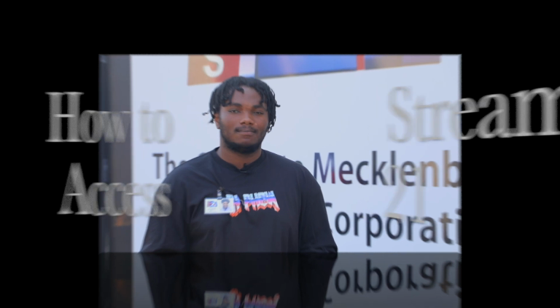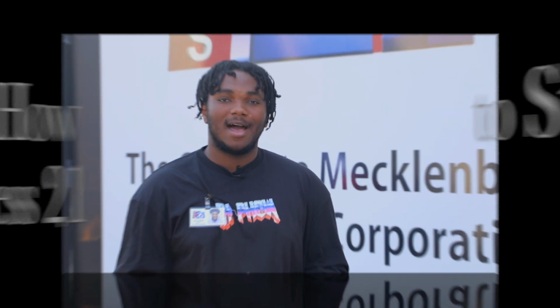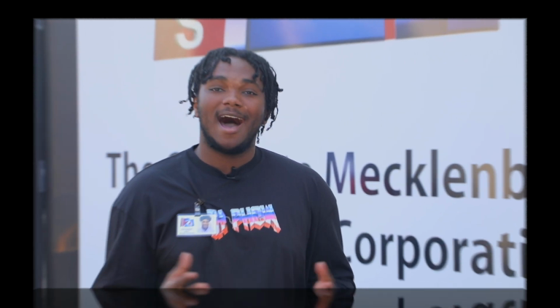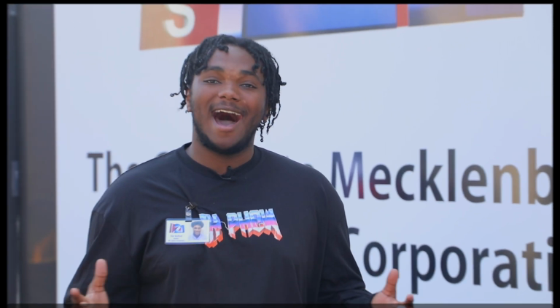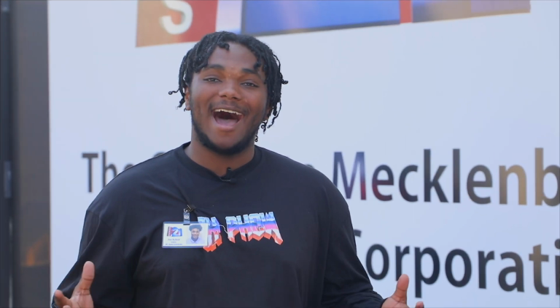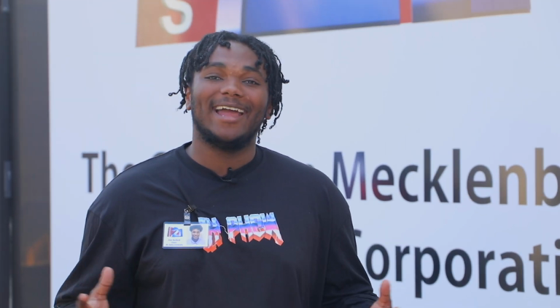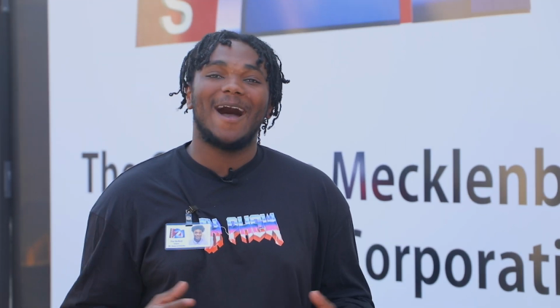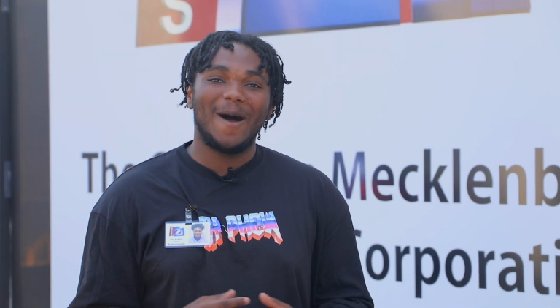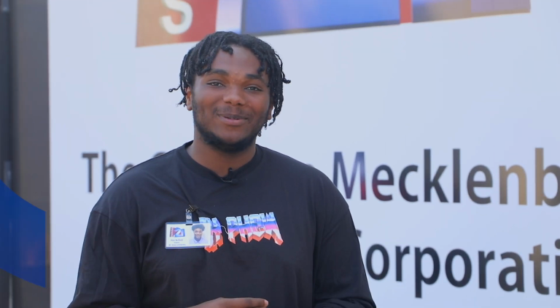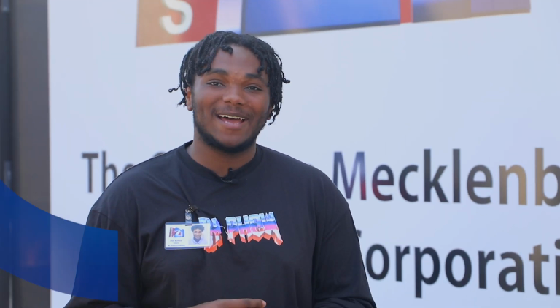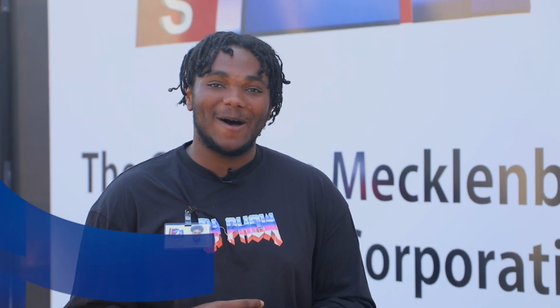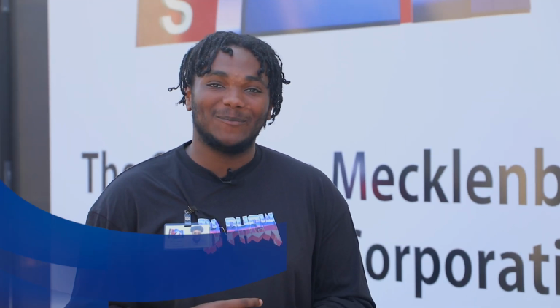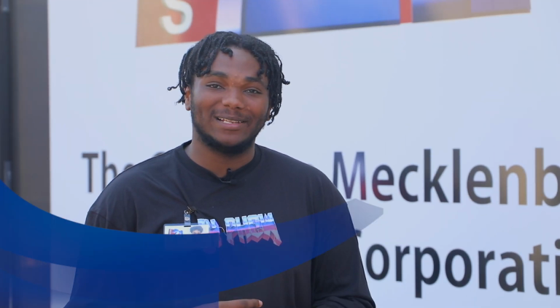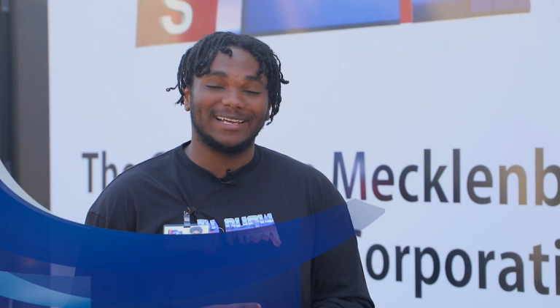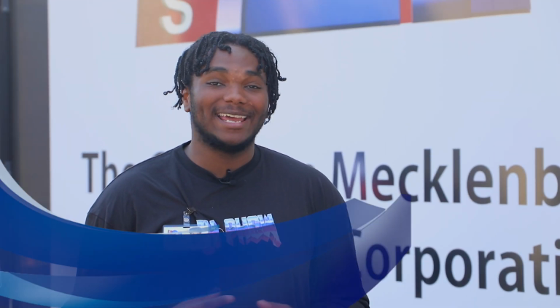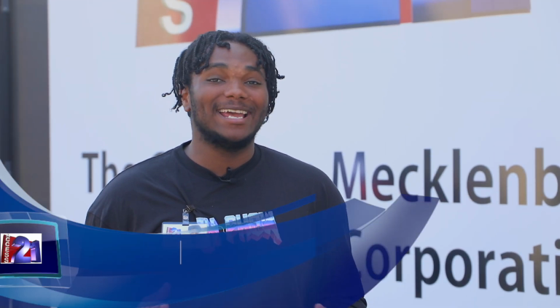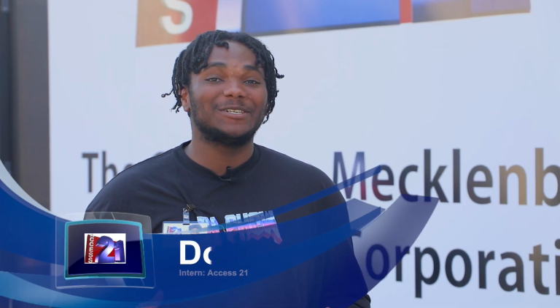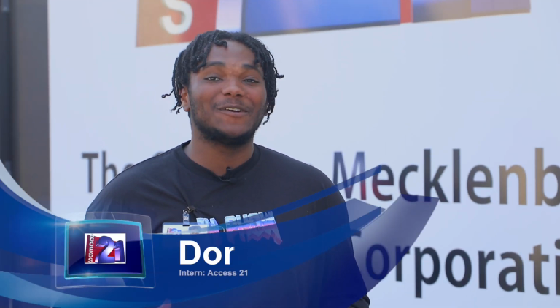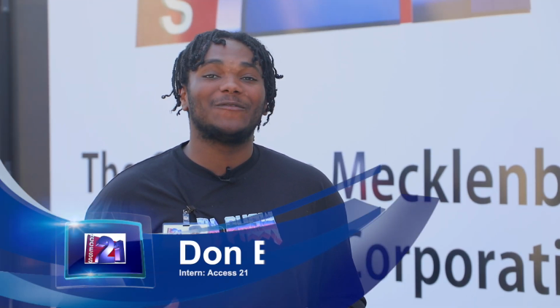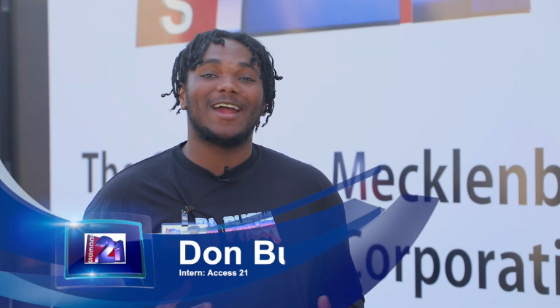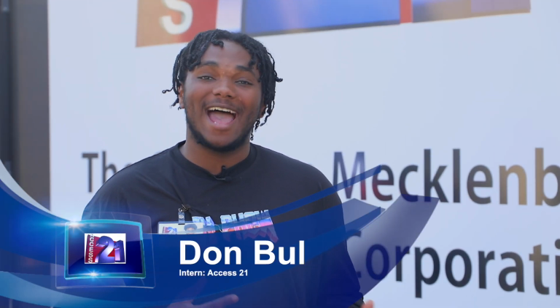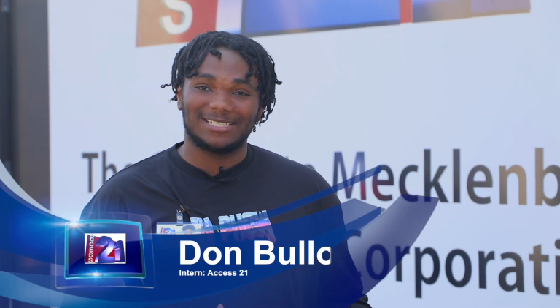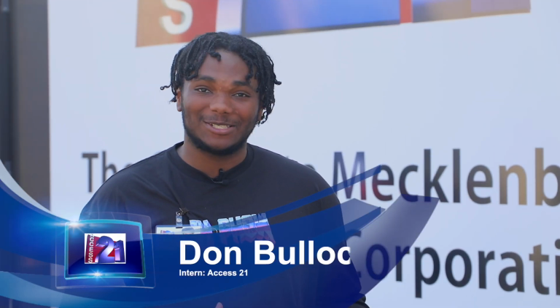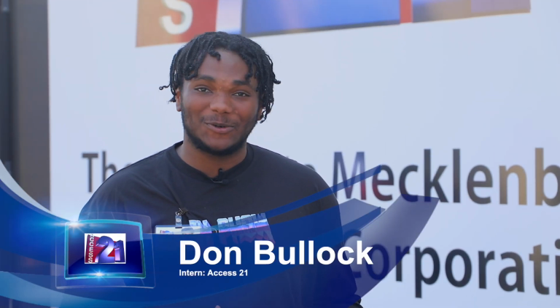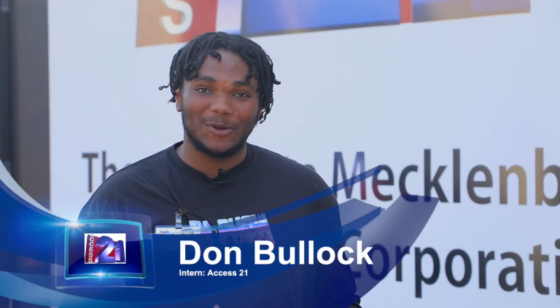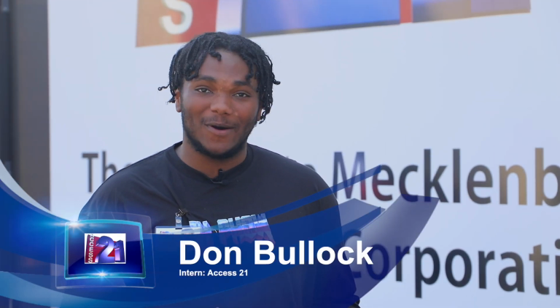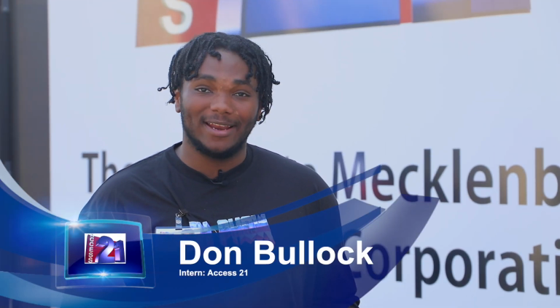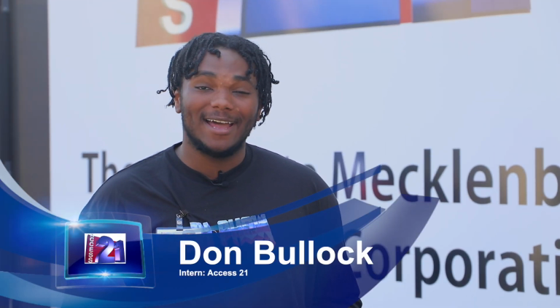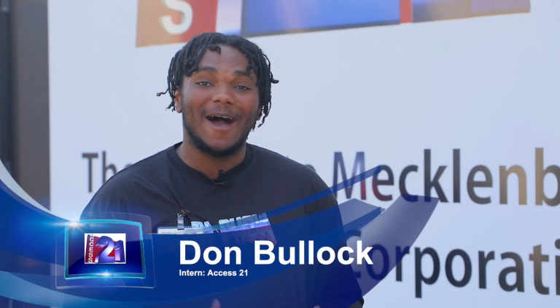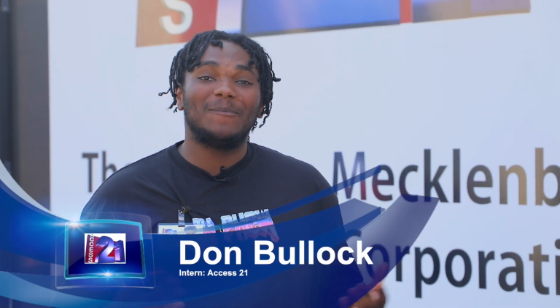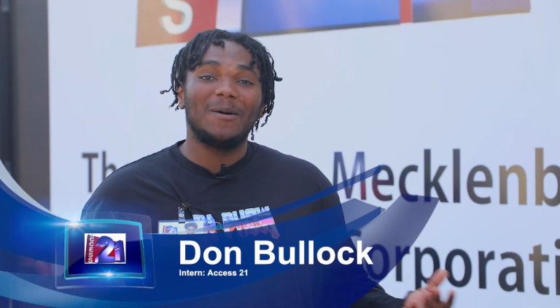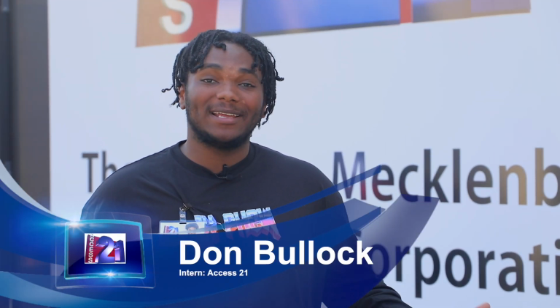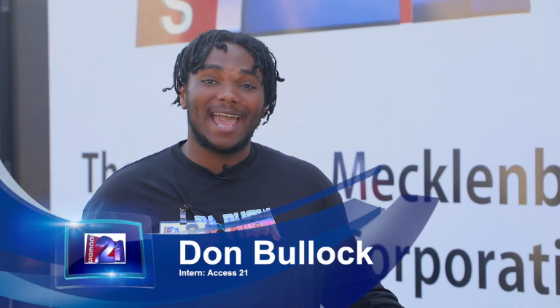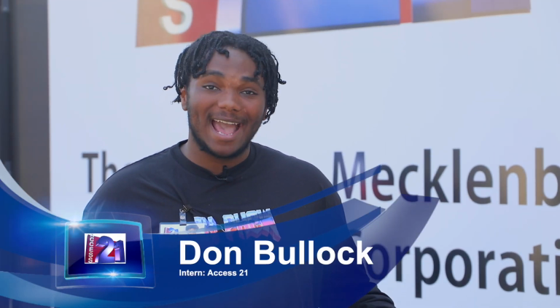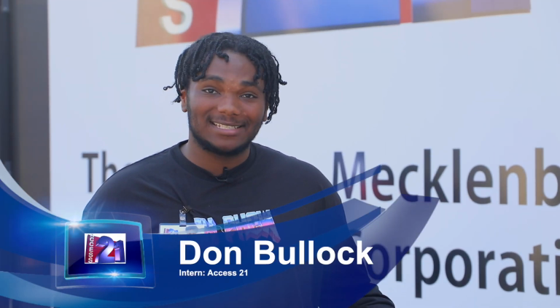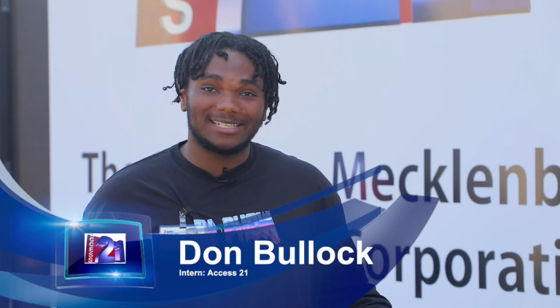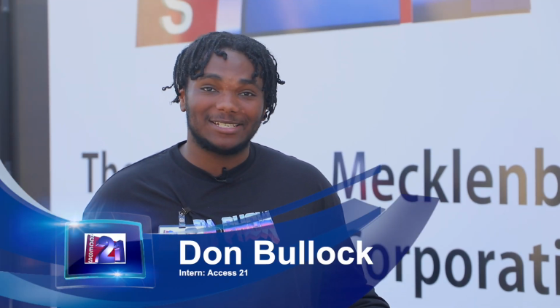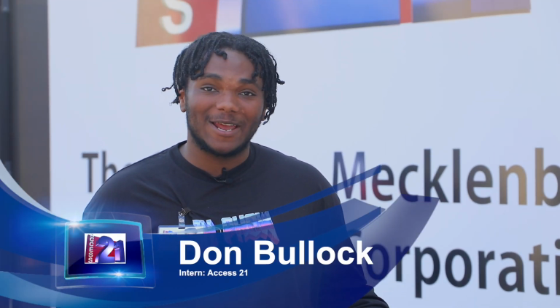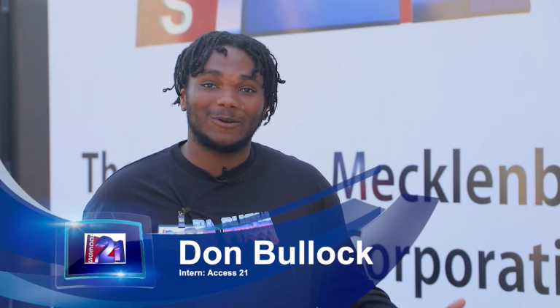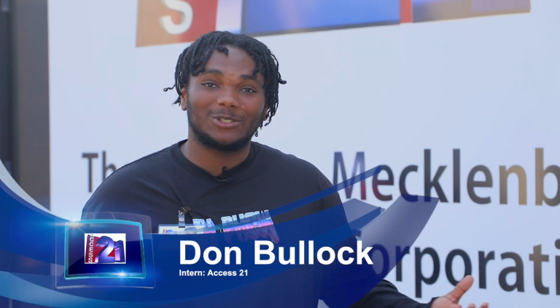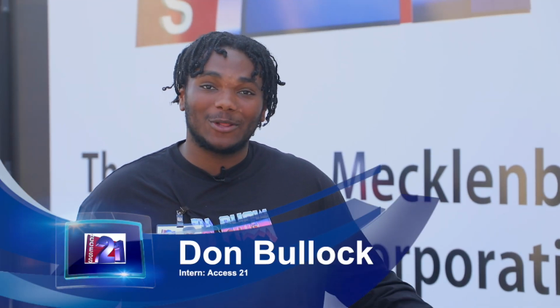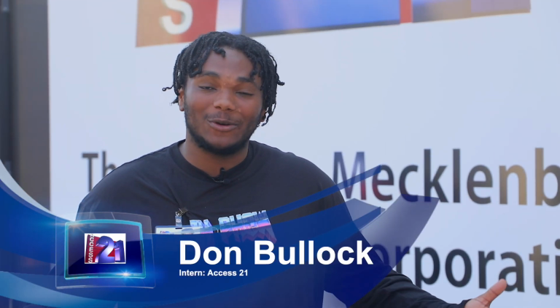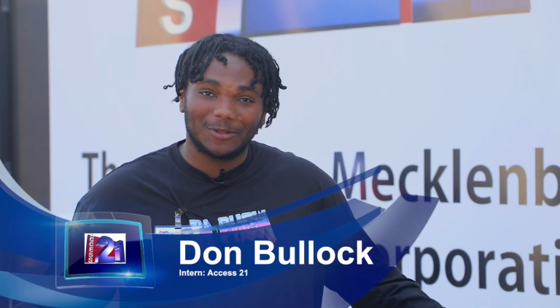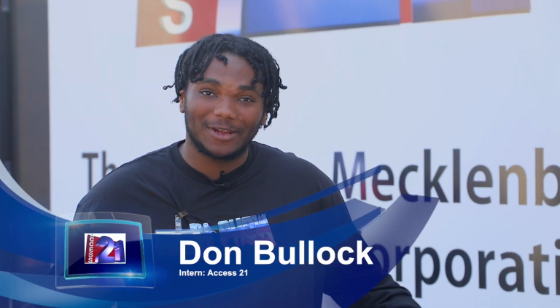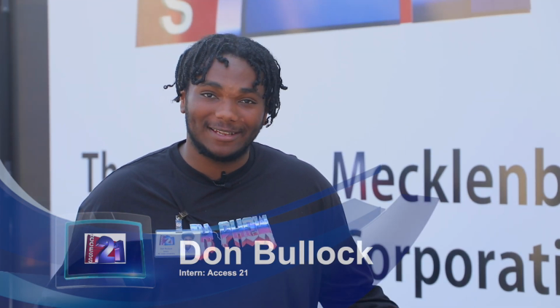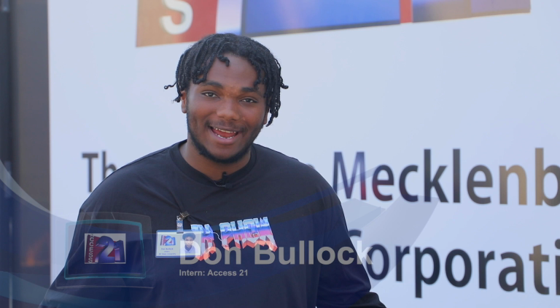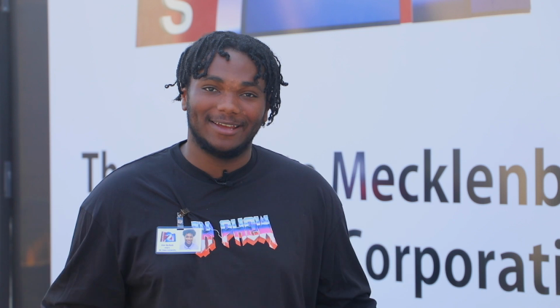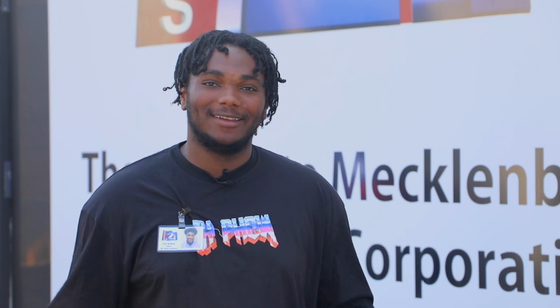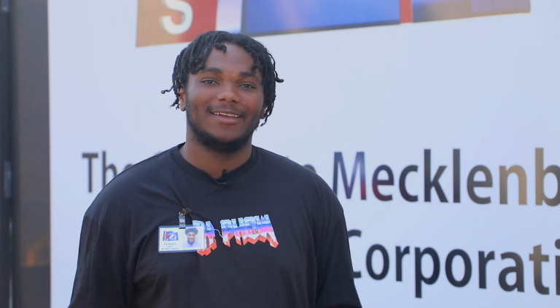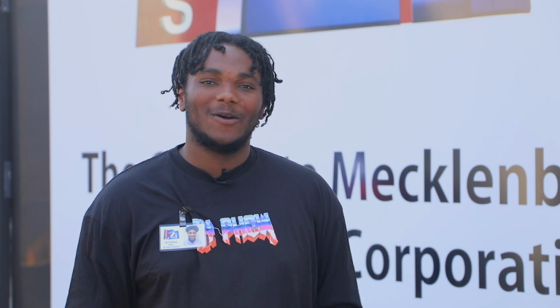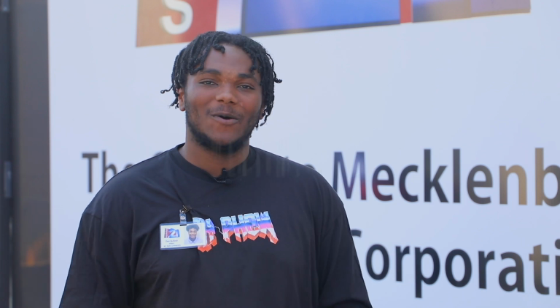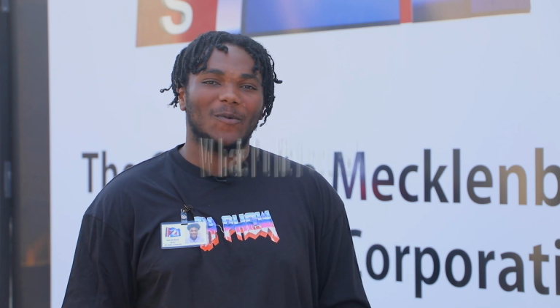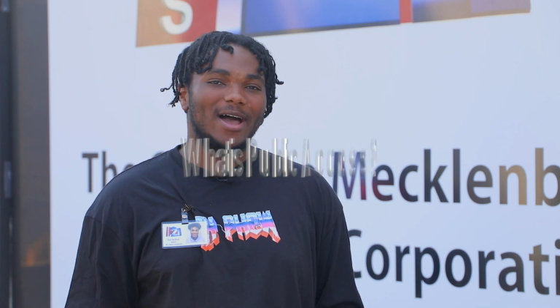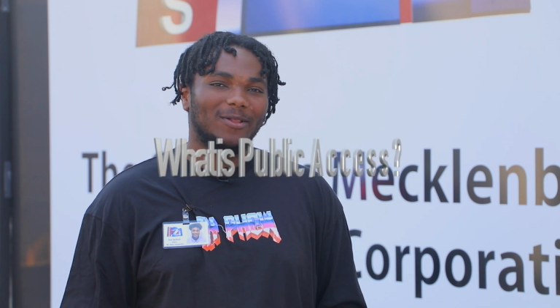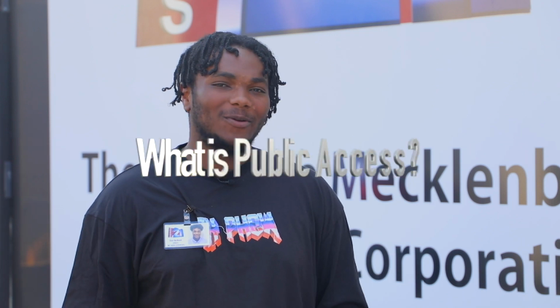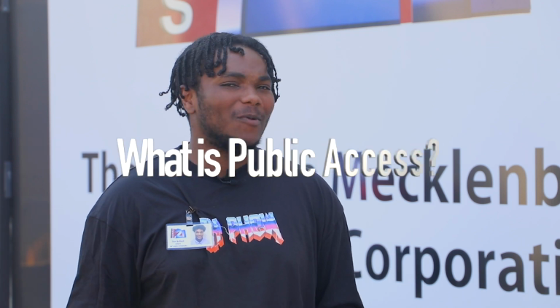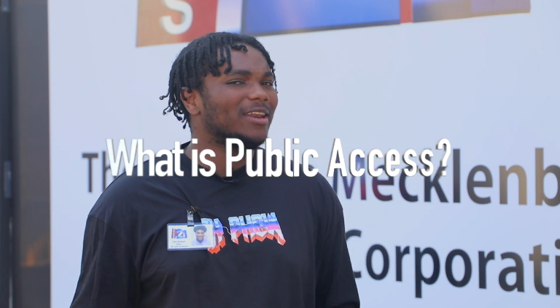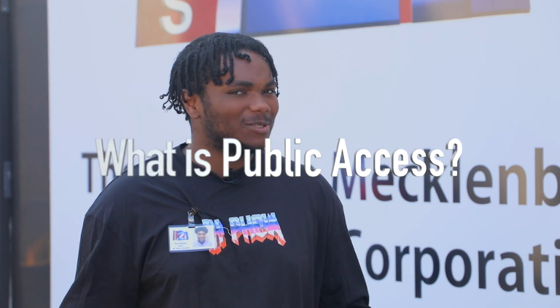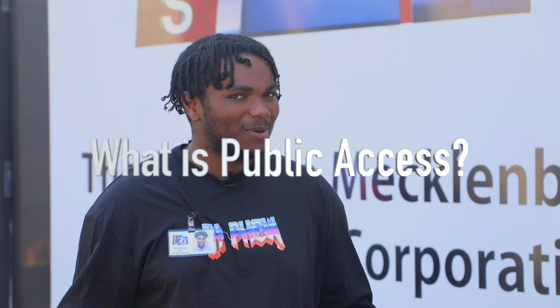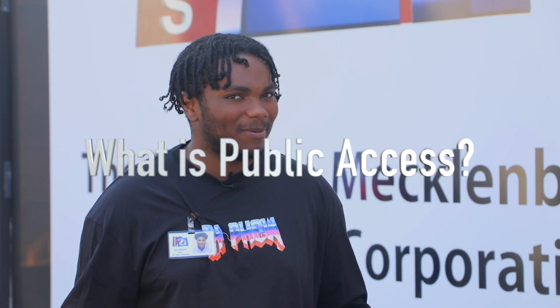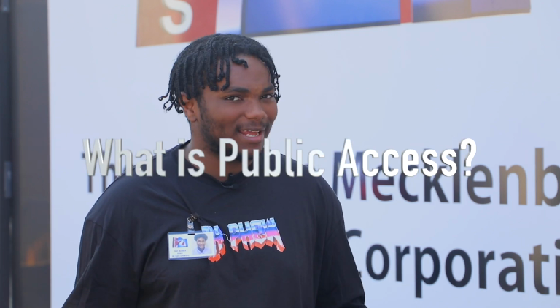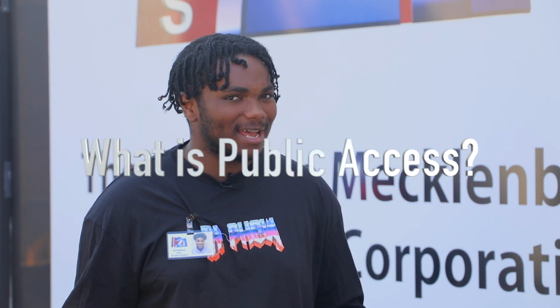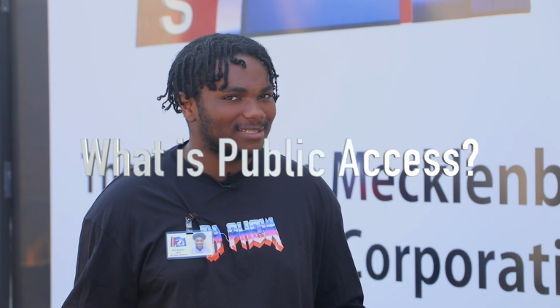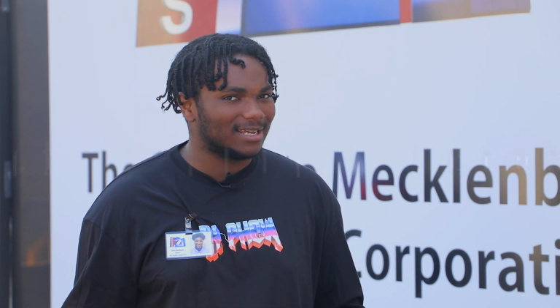Hi, I'm Don Bullock, intern for Access 21, a public access channel in Charlotte, North Carolina. Well, what is public access?